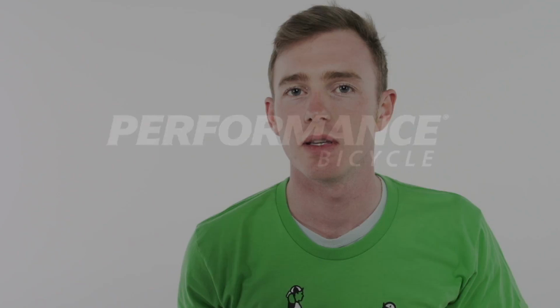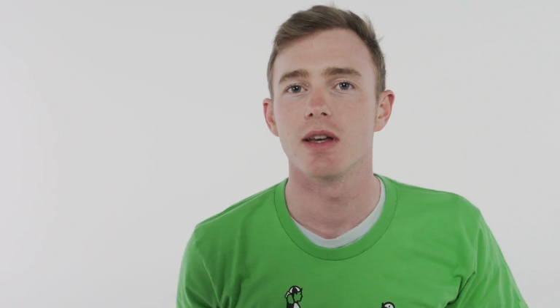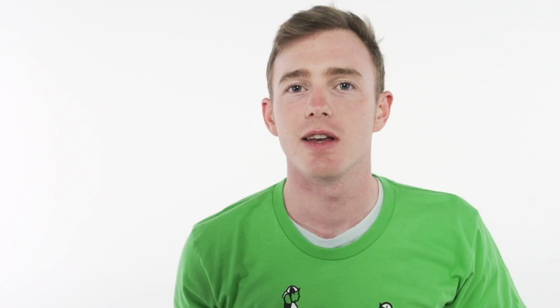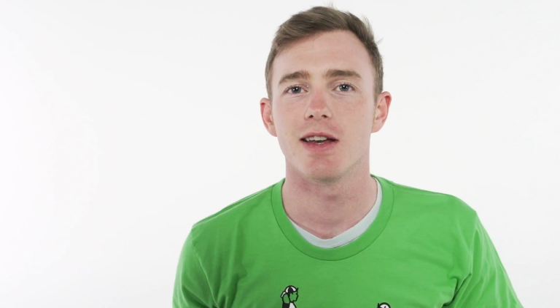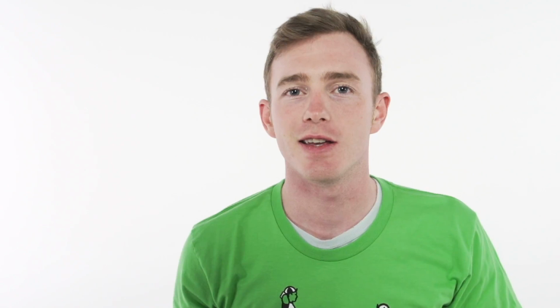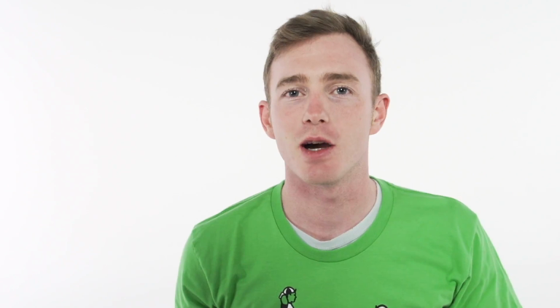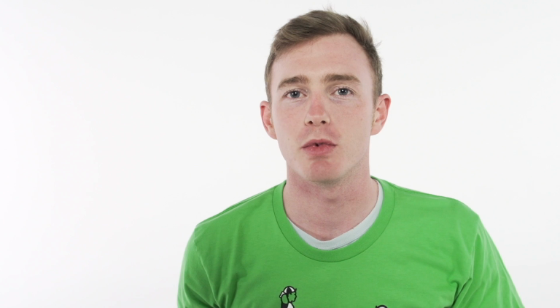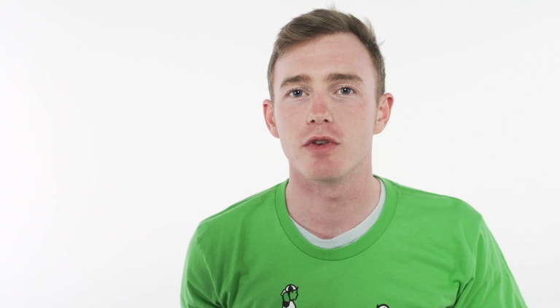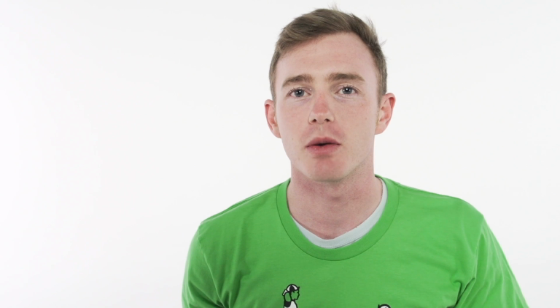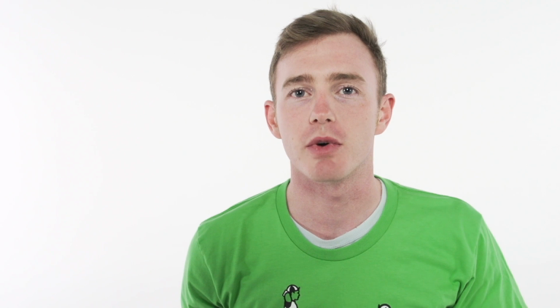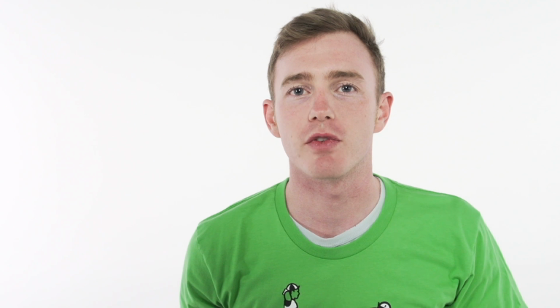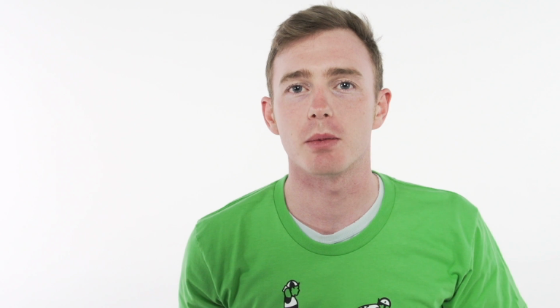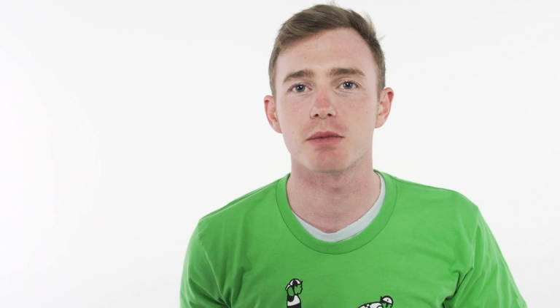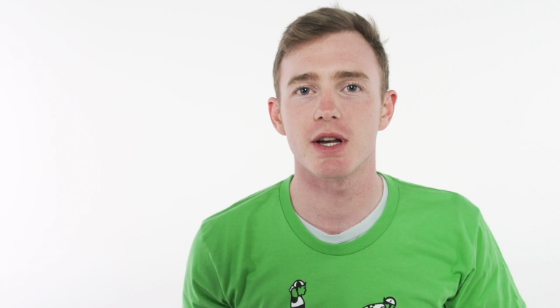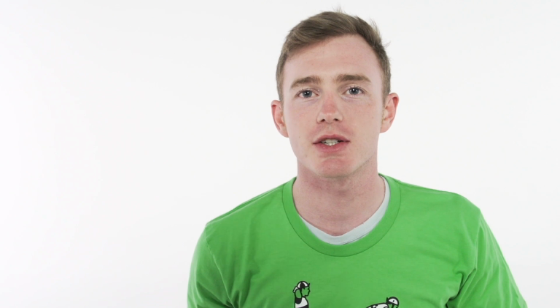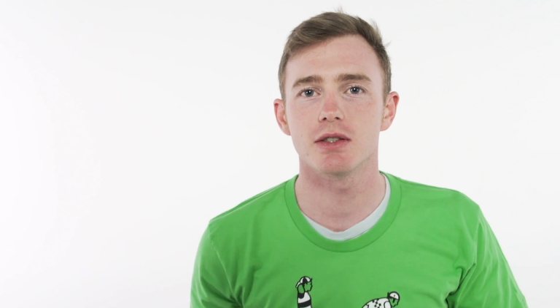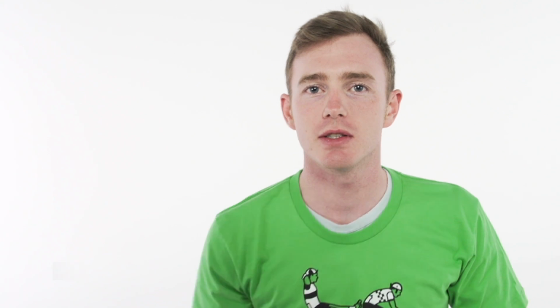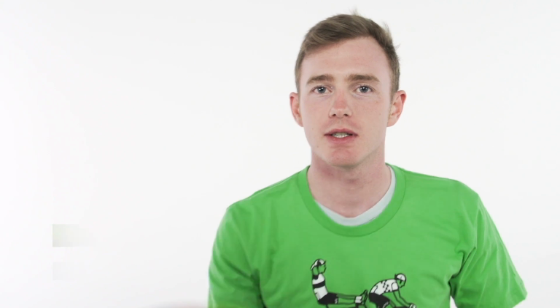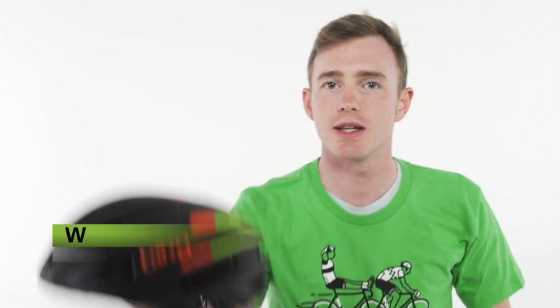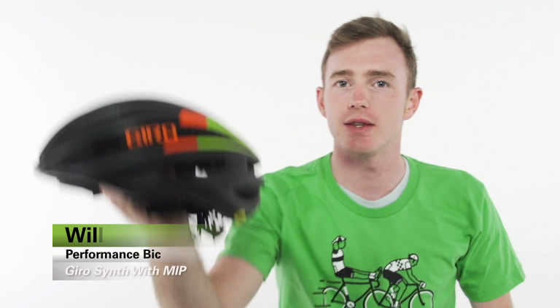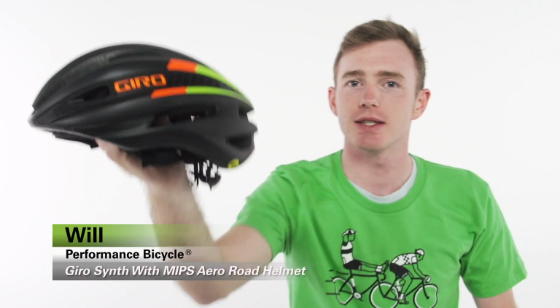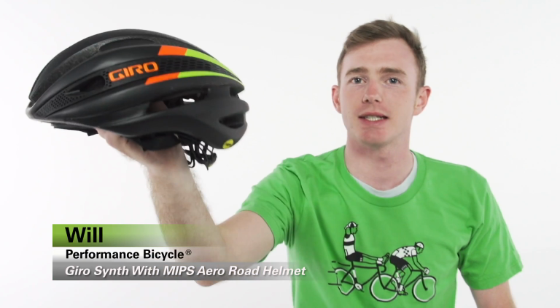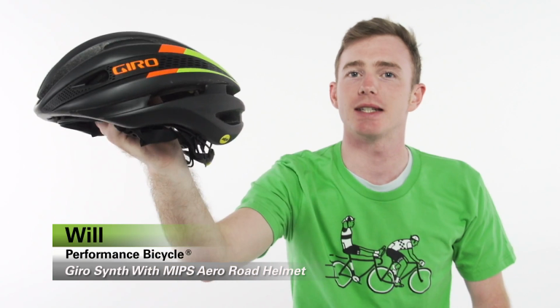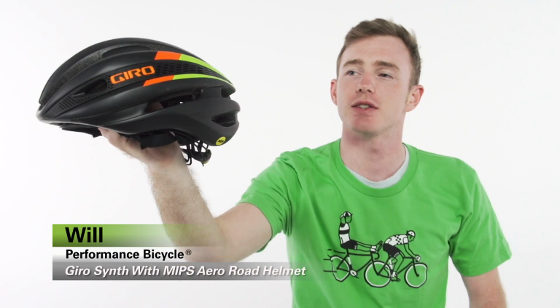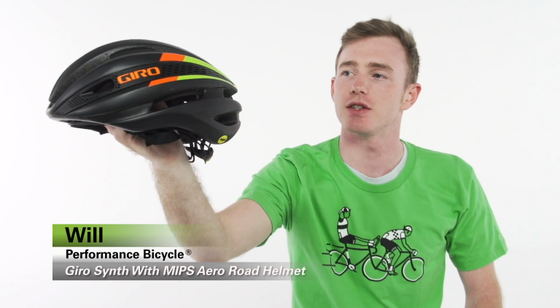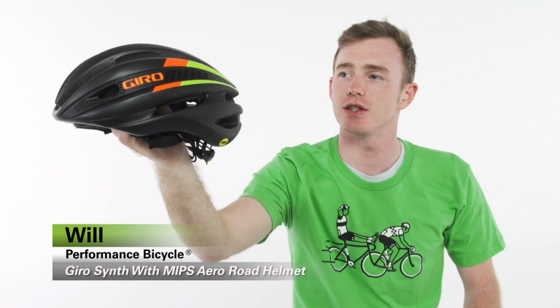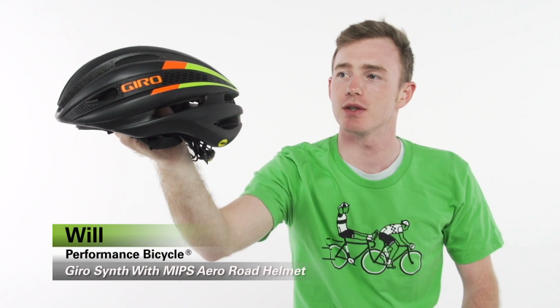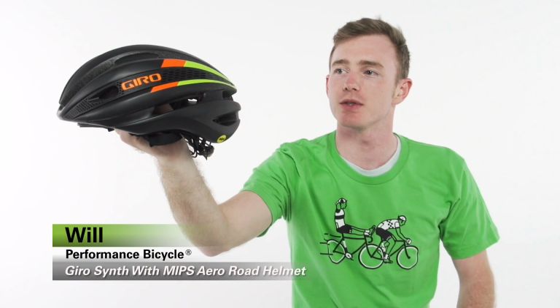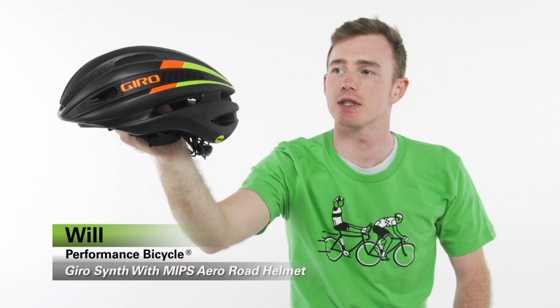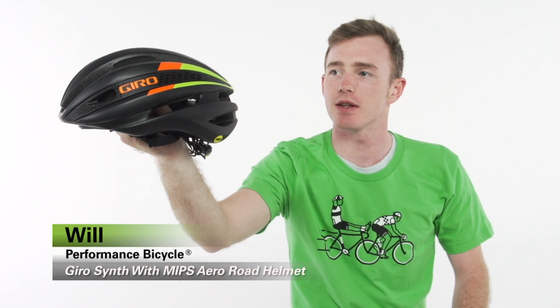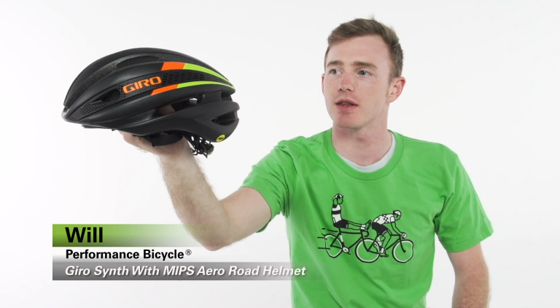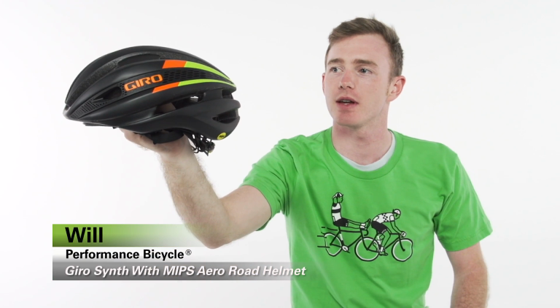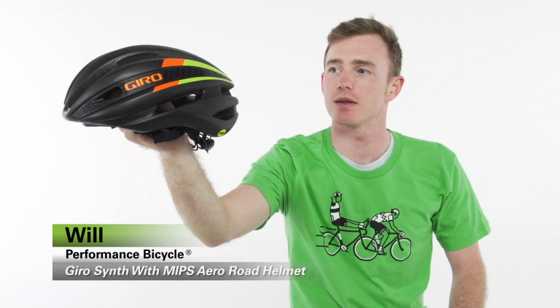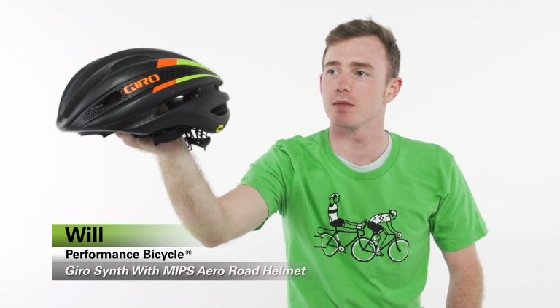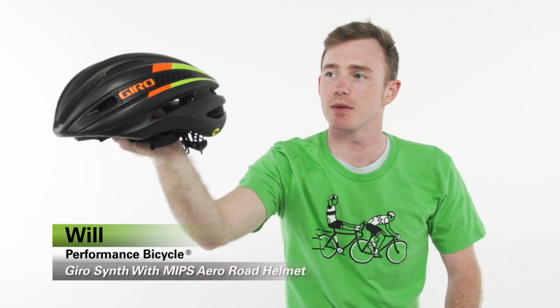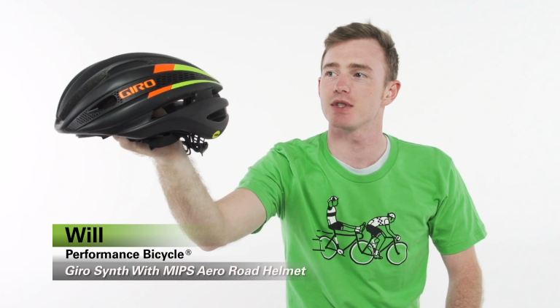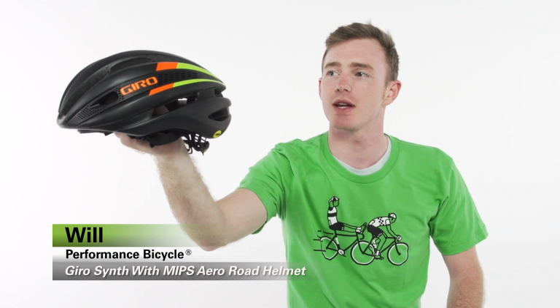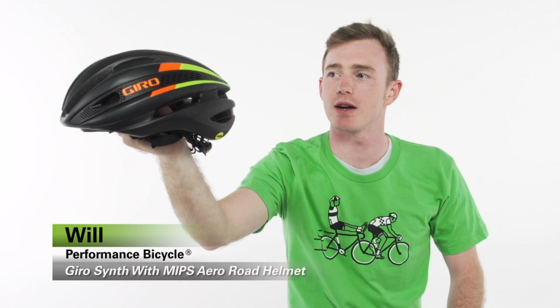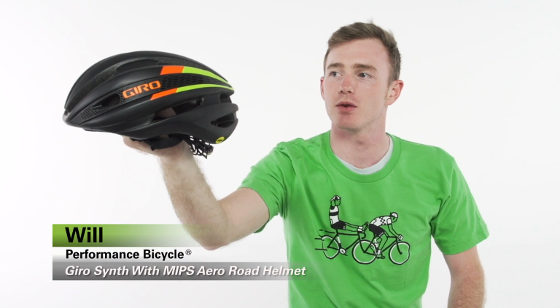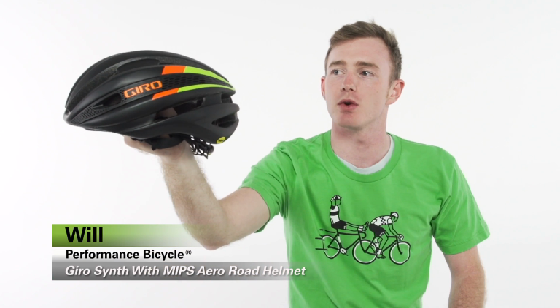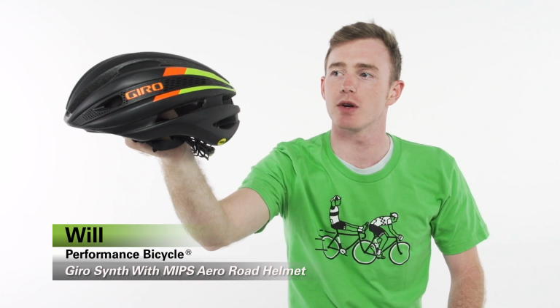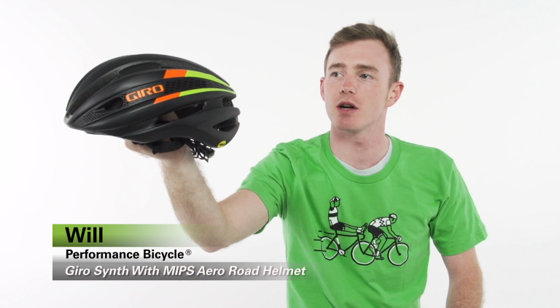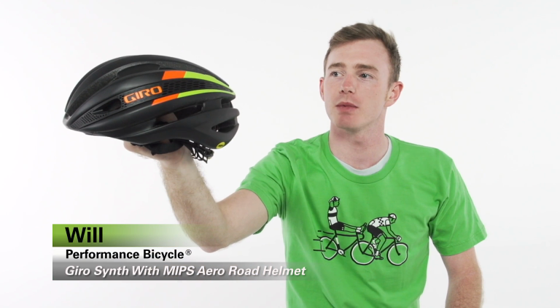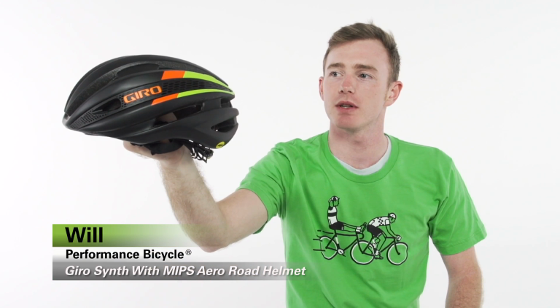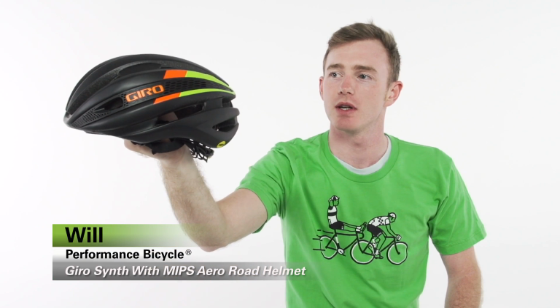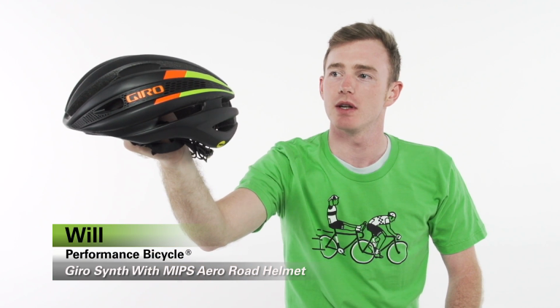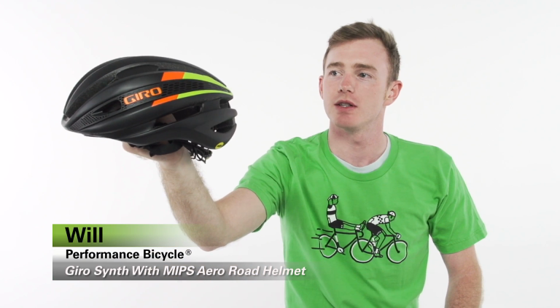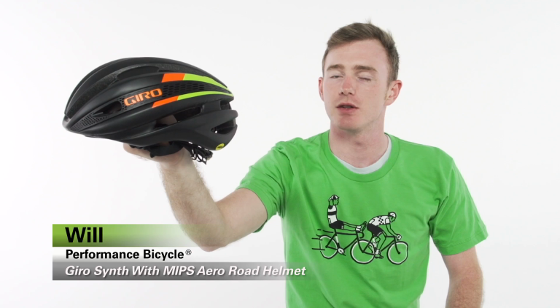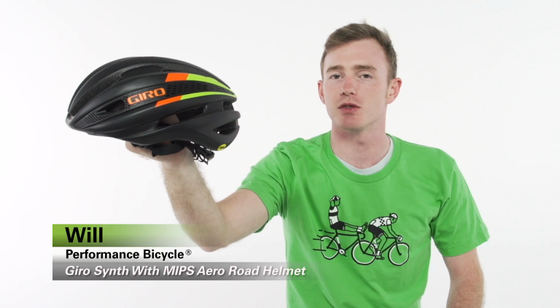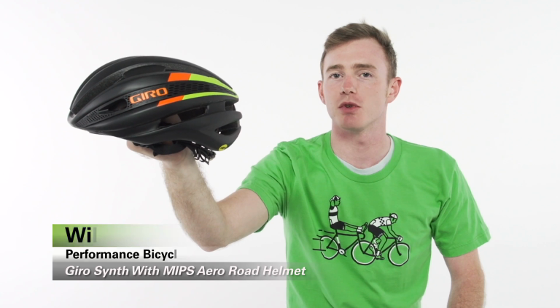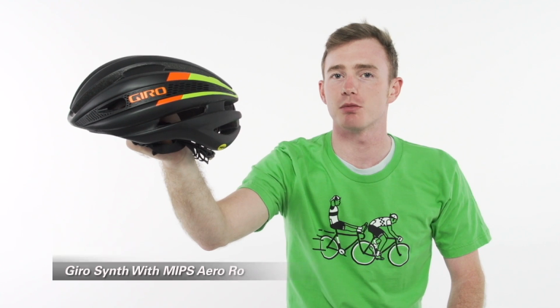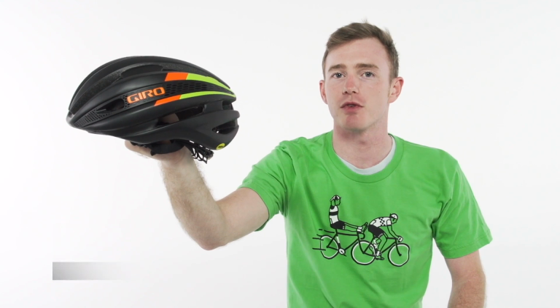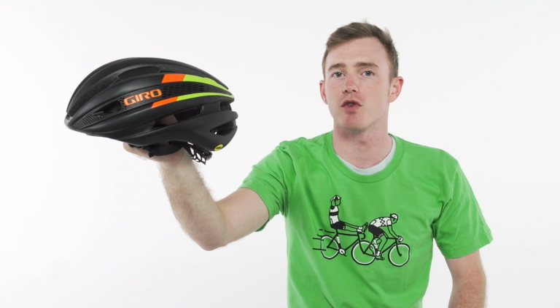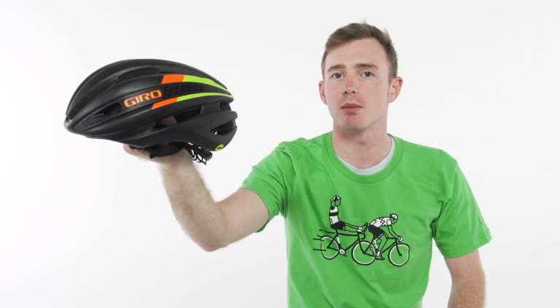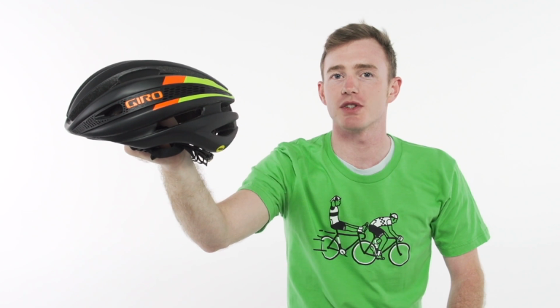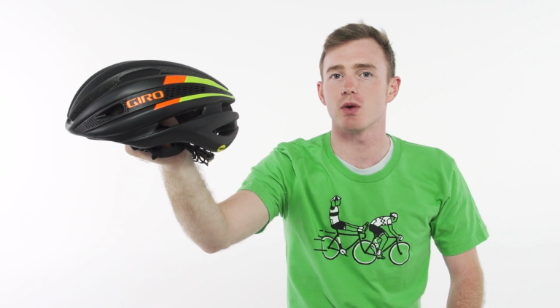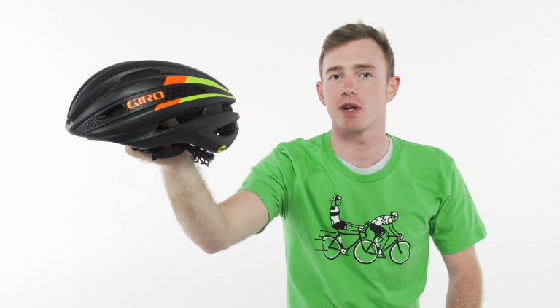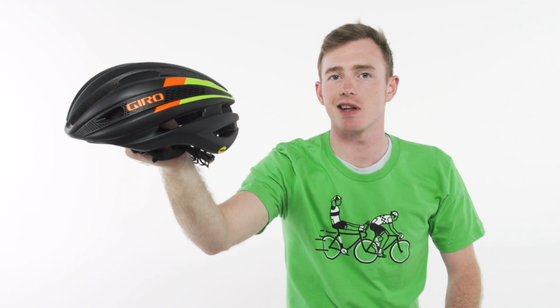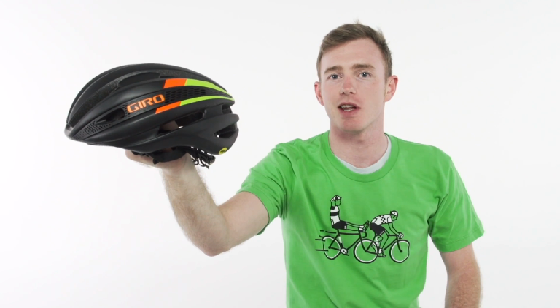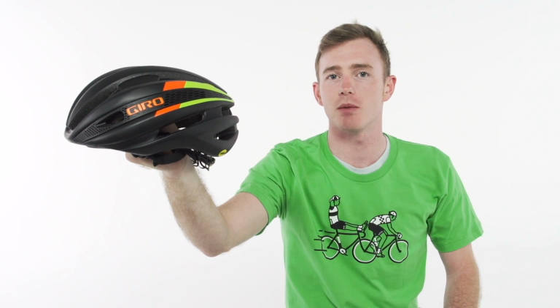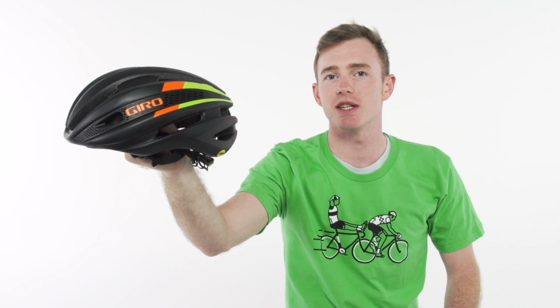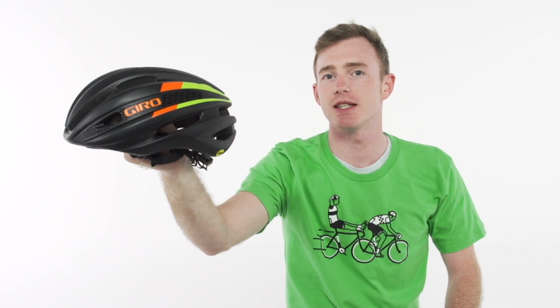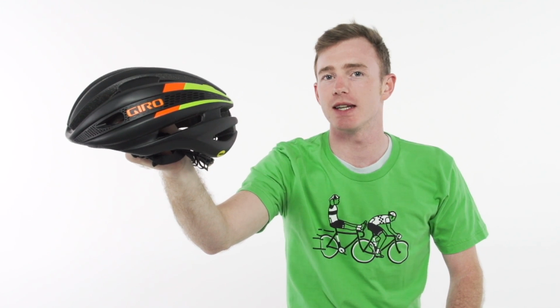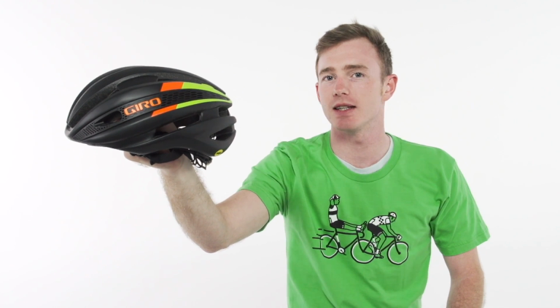Hey, I'm Will from Performance Bicycle, and this is the Giro Synth MIPS Aero Road Helmet, Giro's most performance-oriented helmet to date.